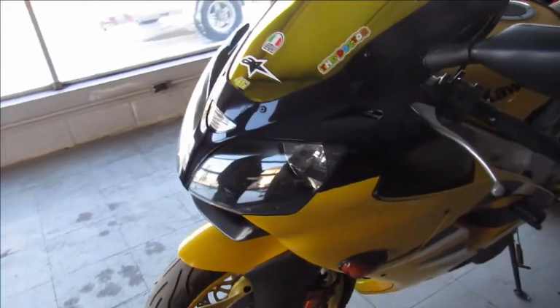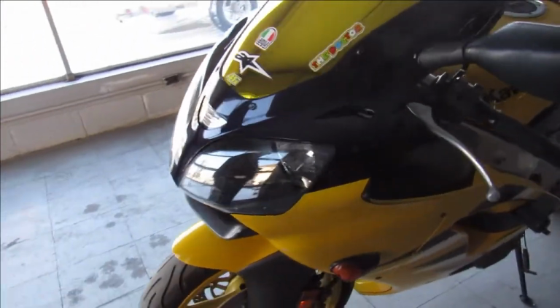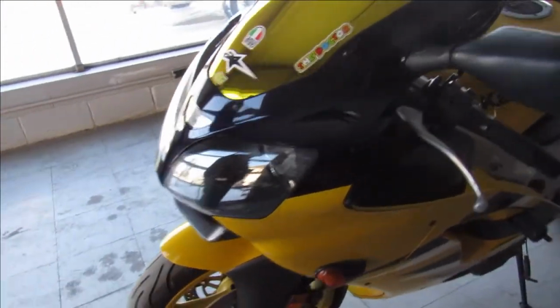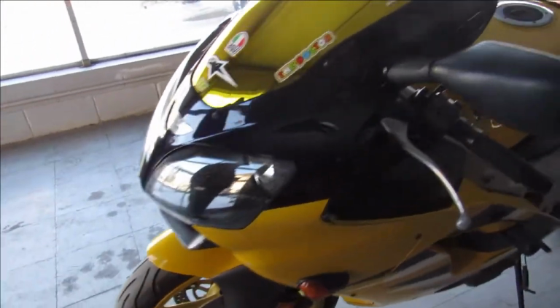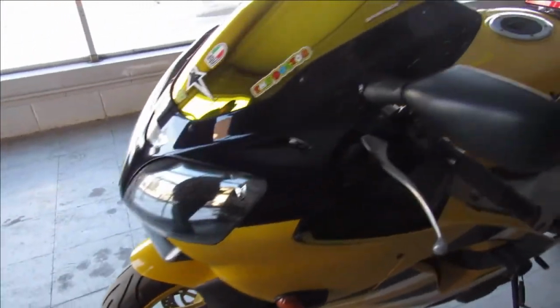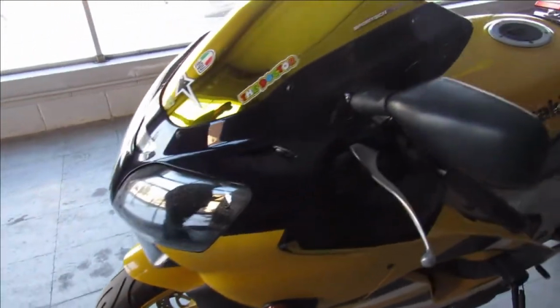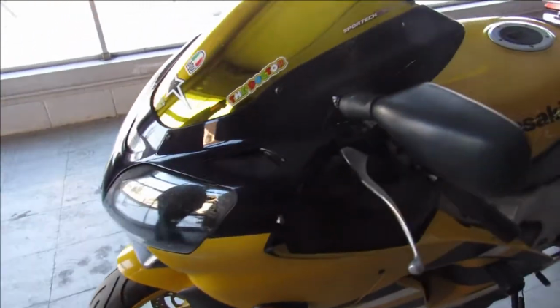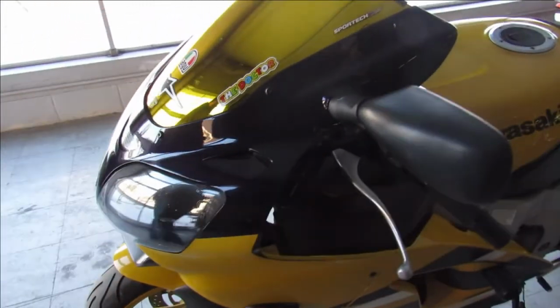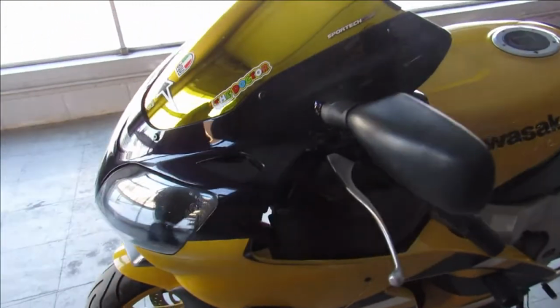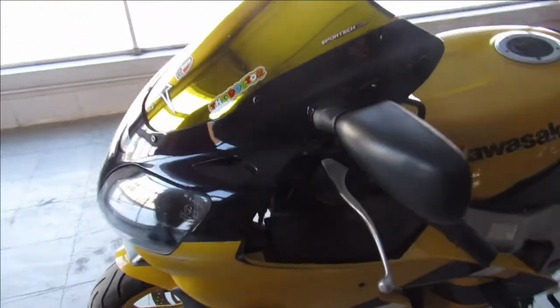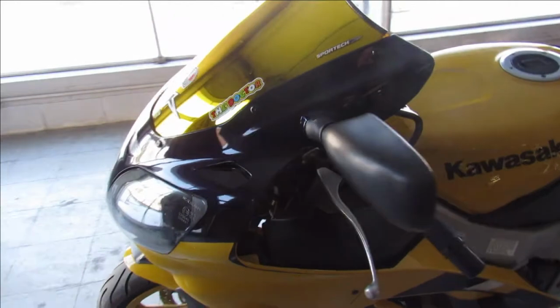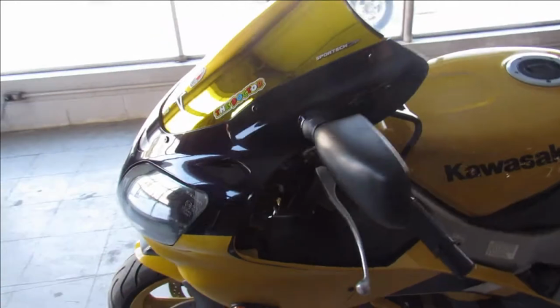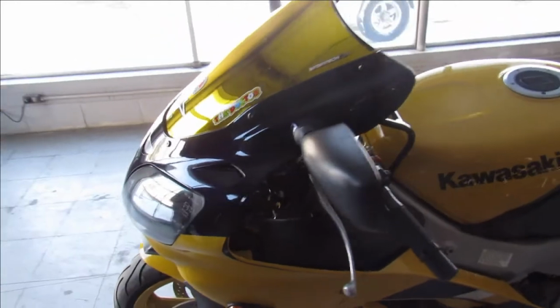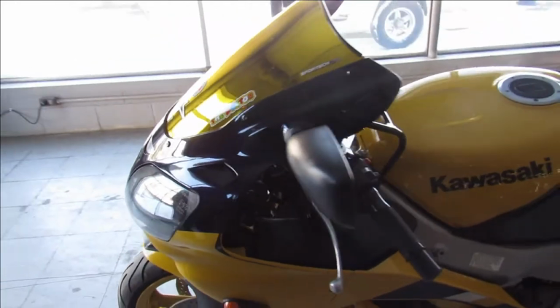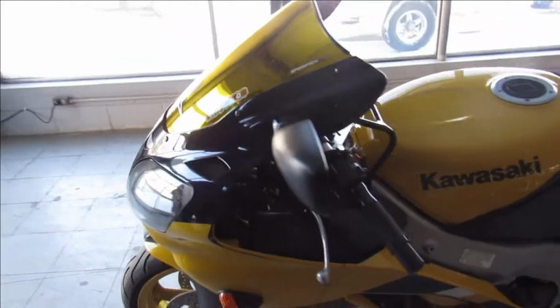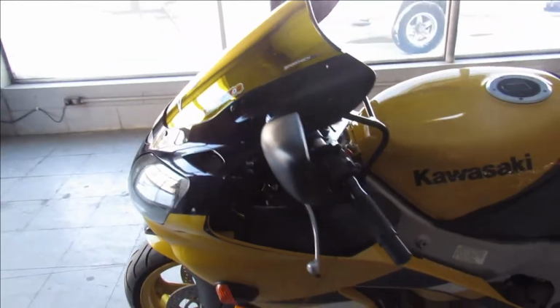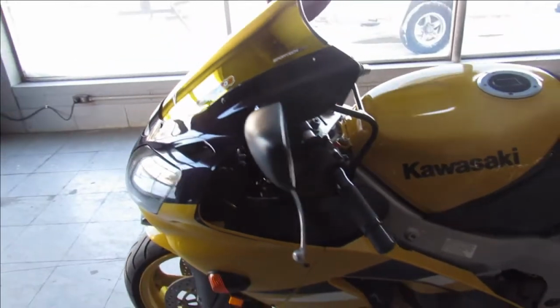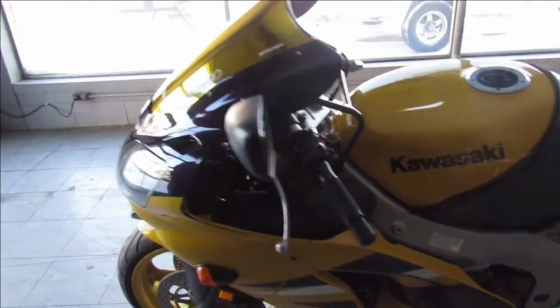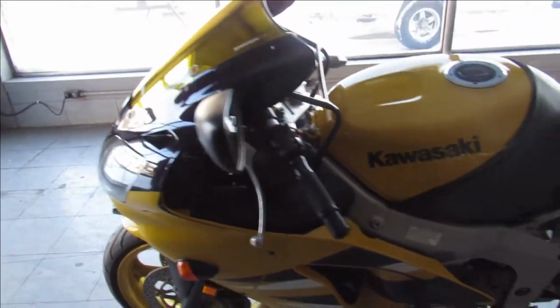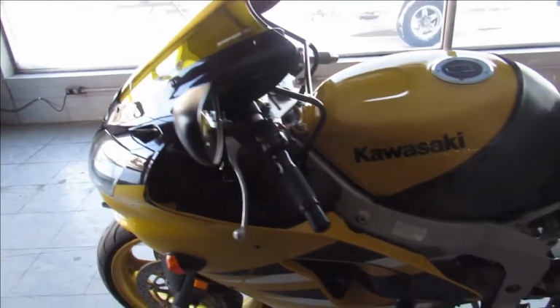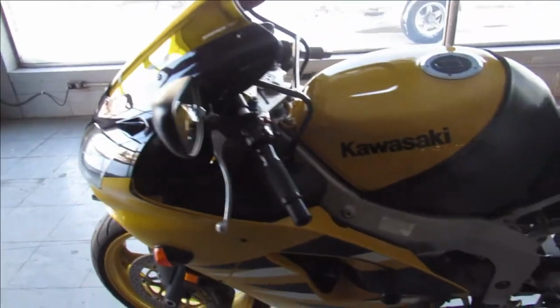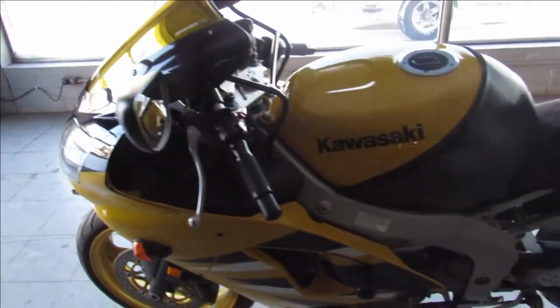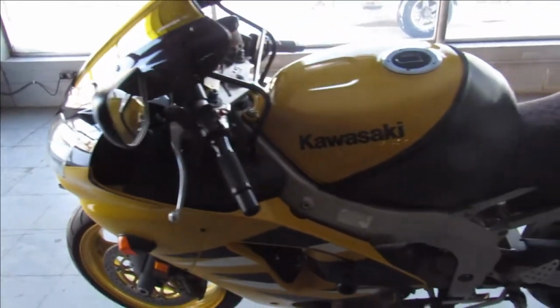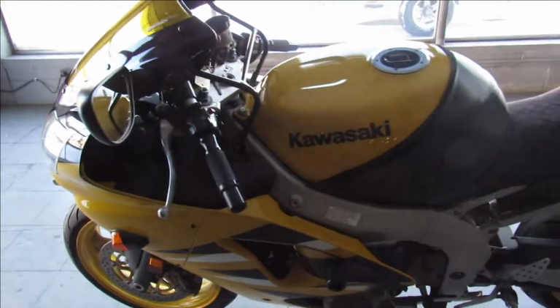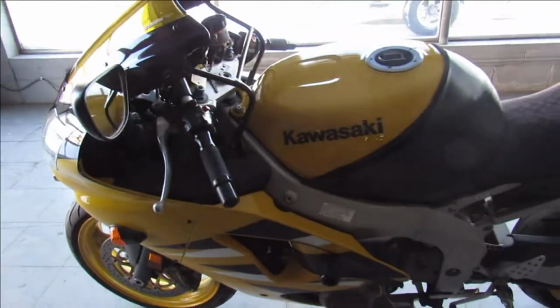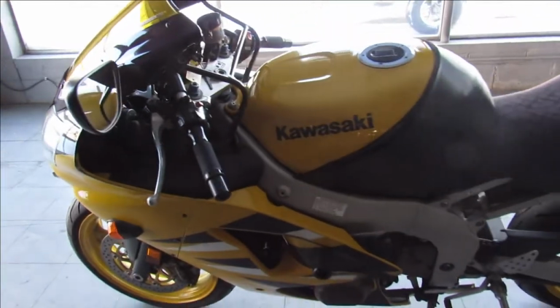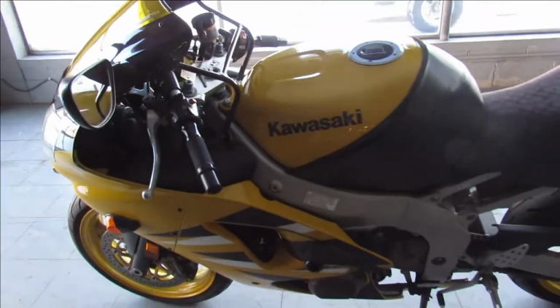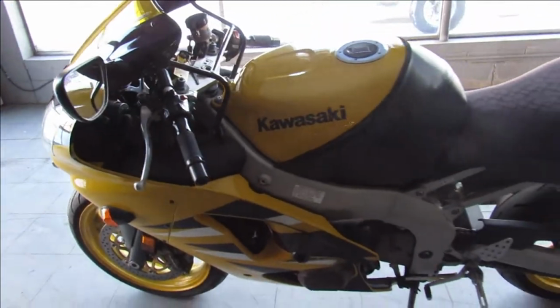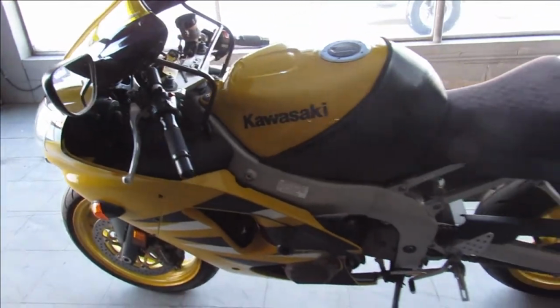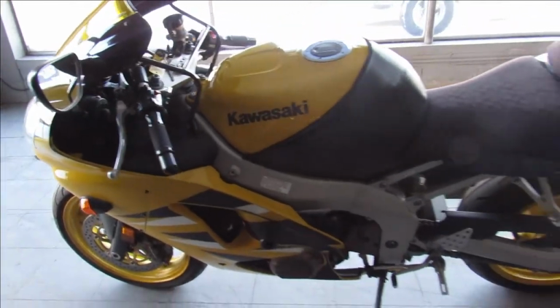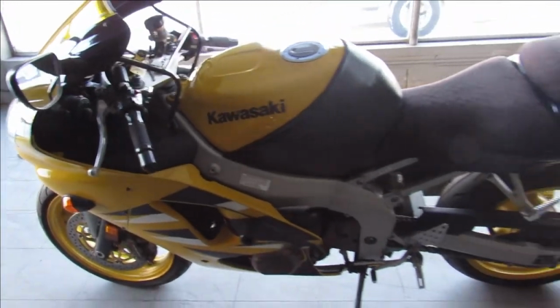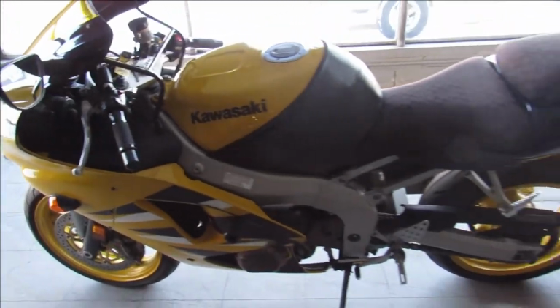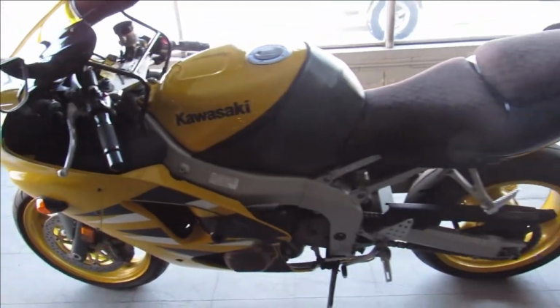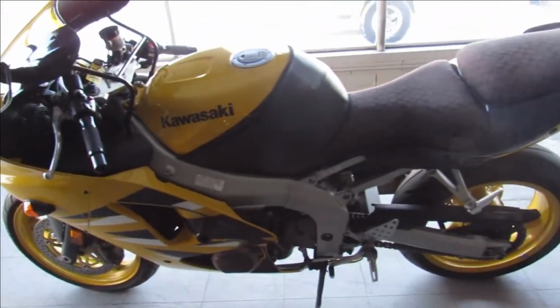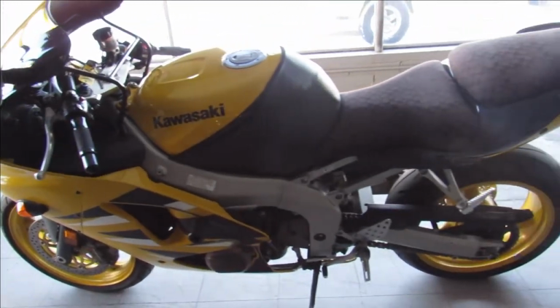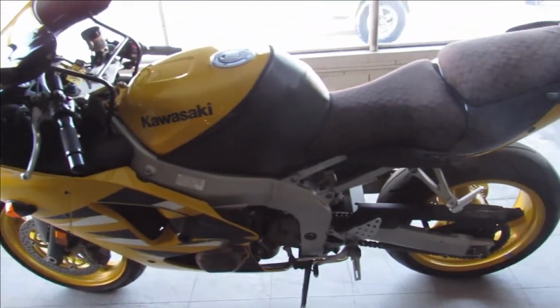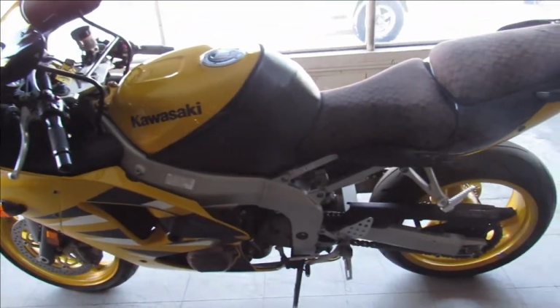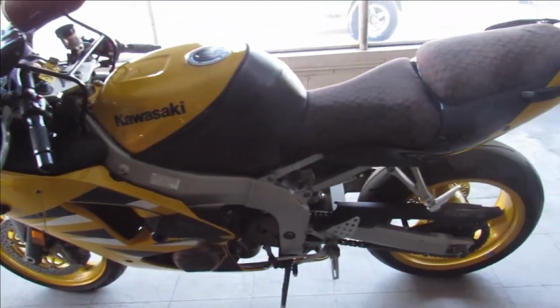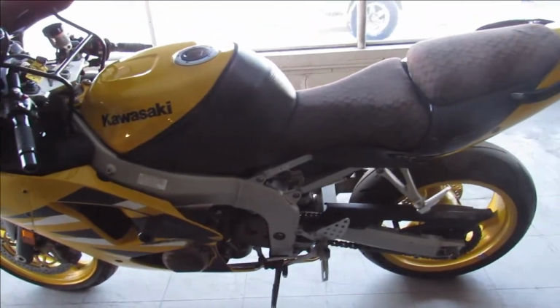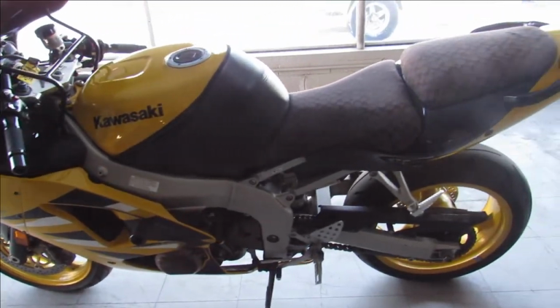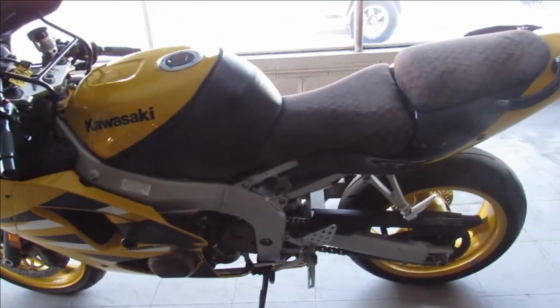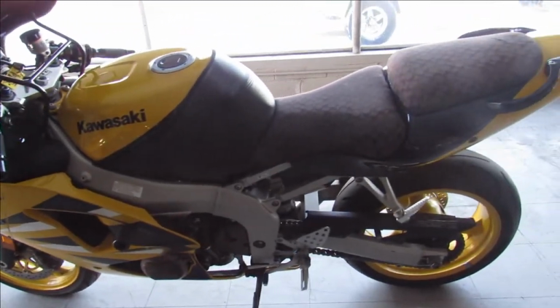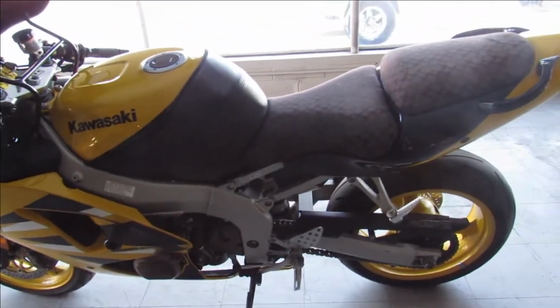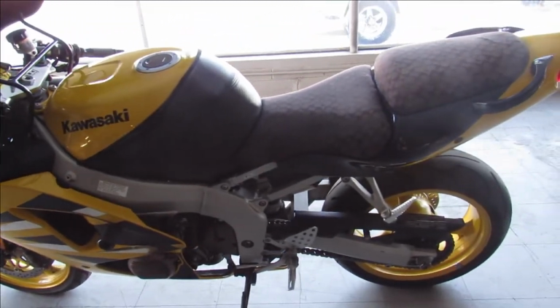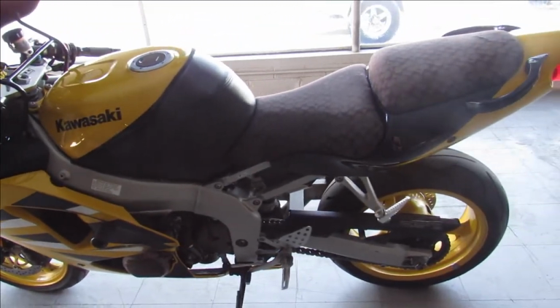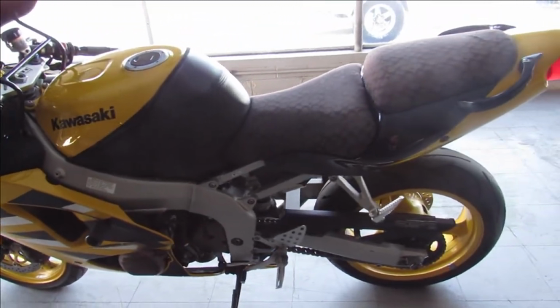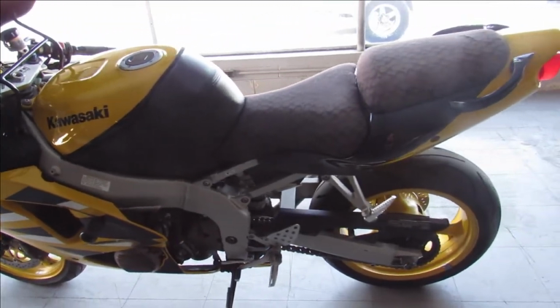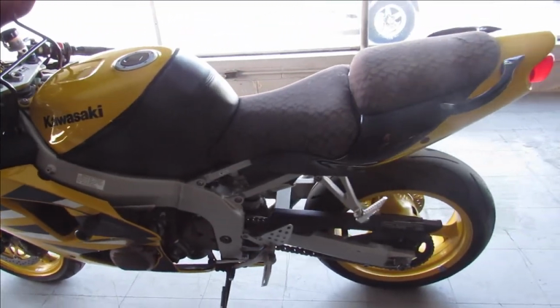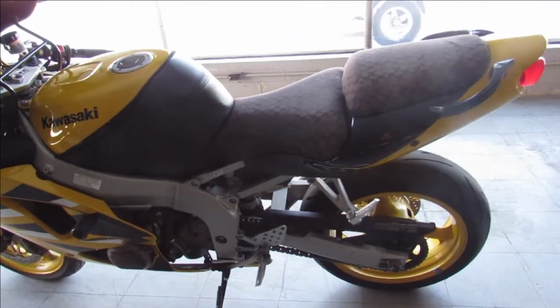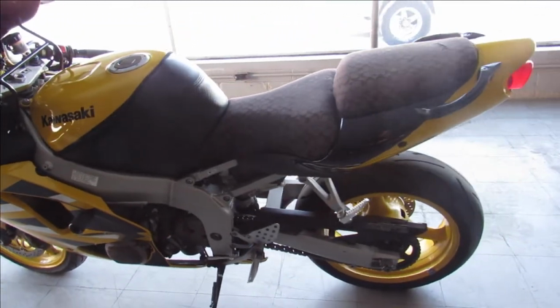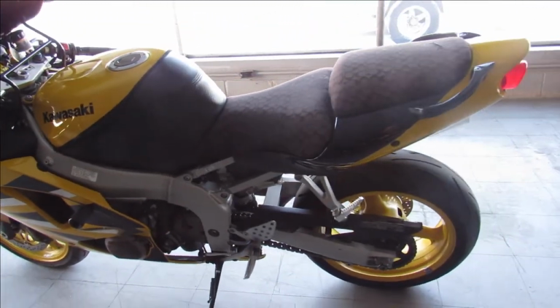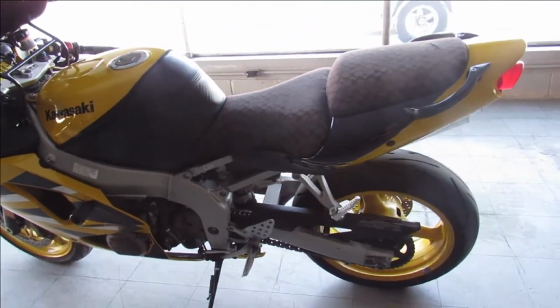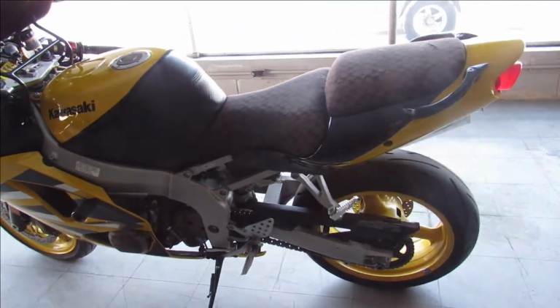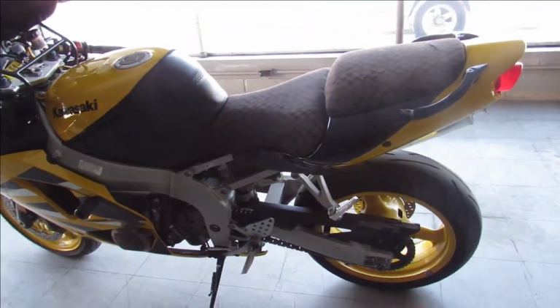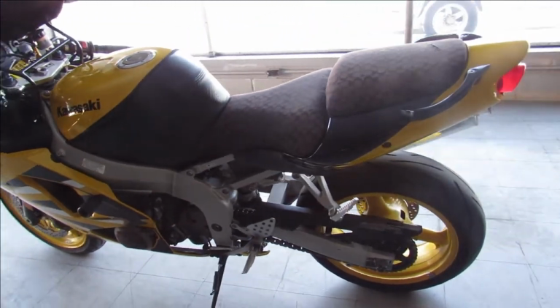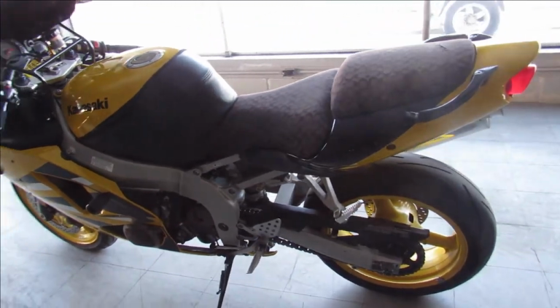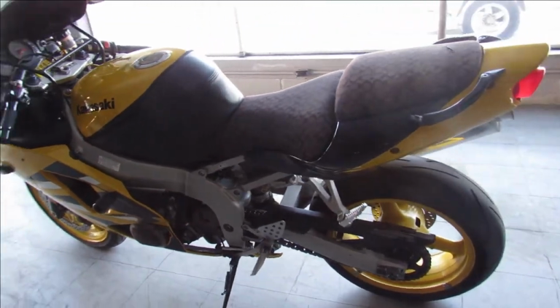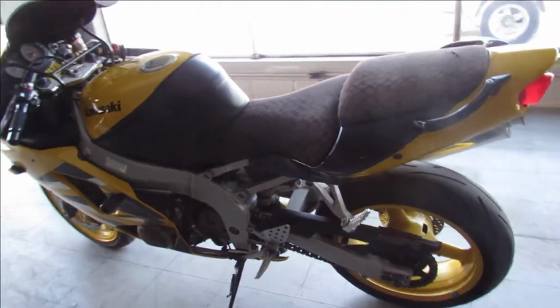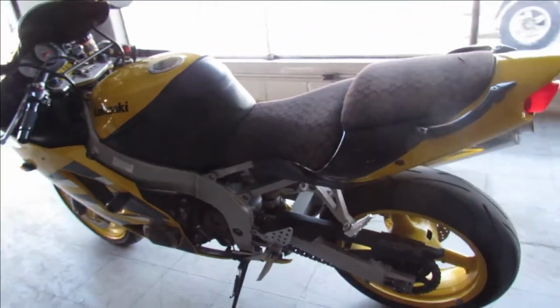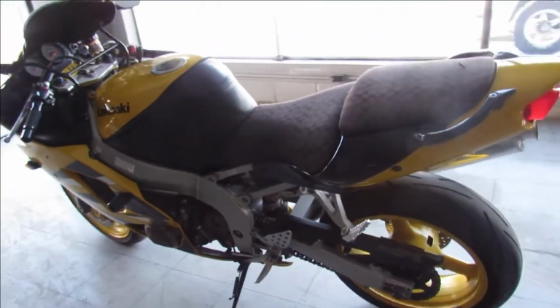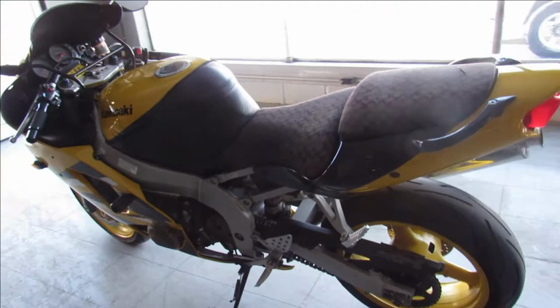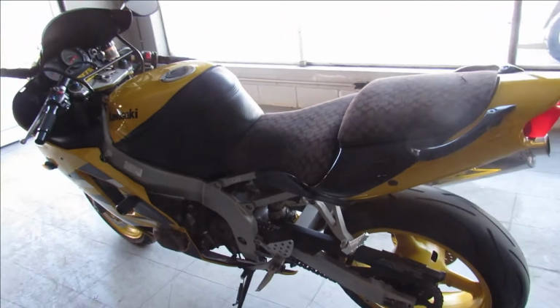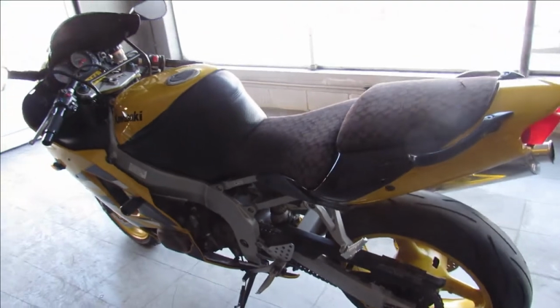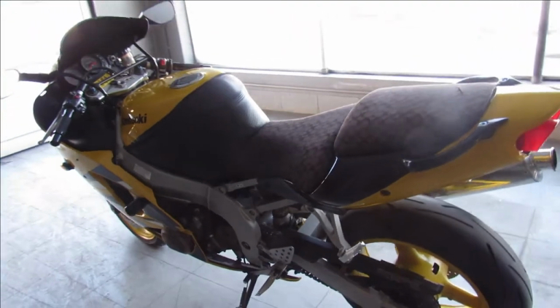It's a clean ZX-6R, it's got a custom seat that looks really cool, frame sliders and M4 exhaust, really brings it to life.